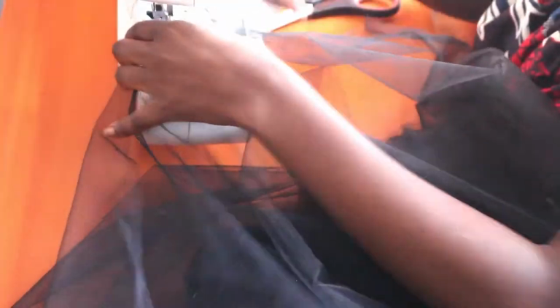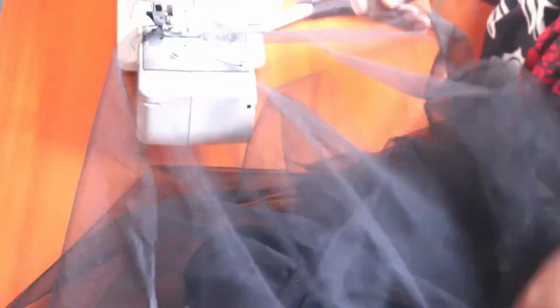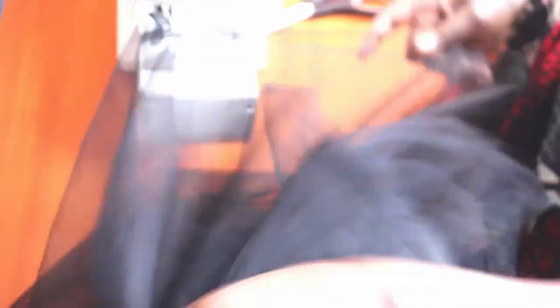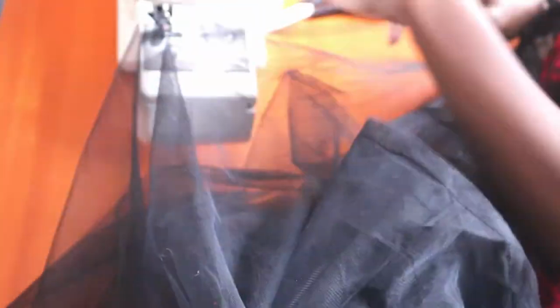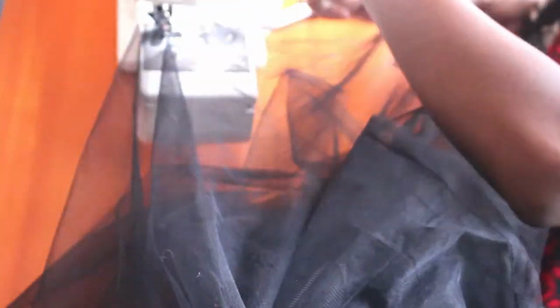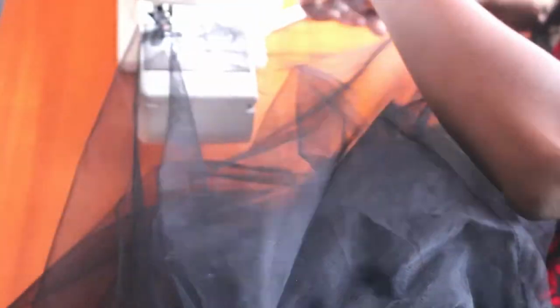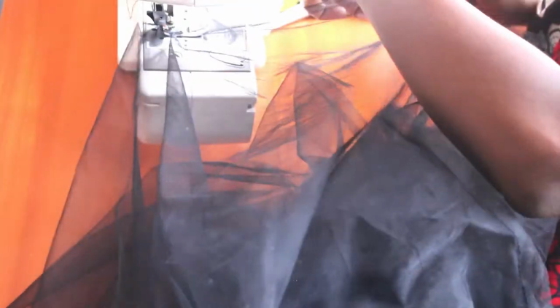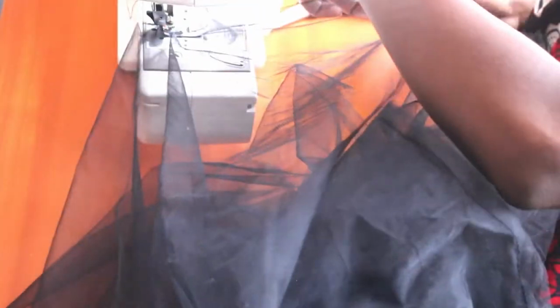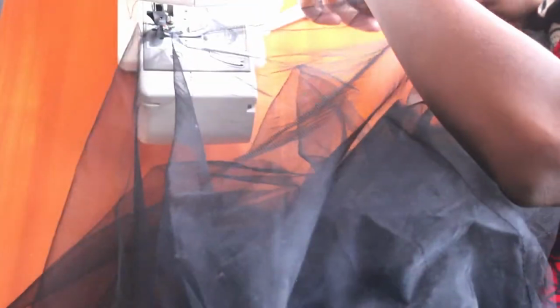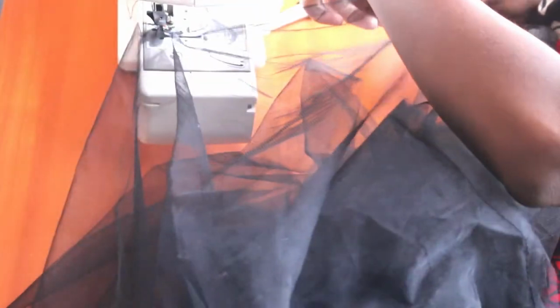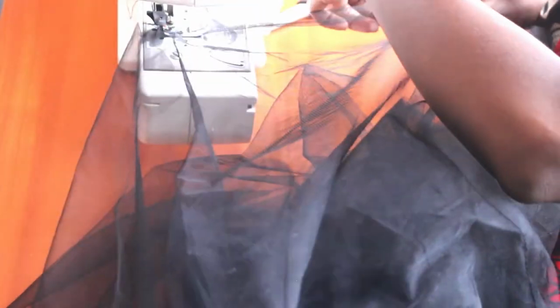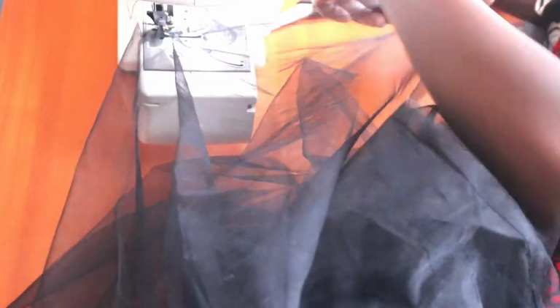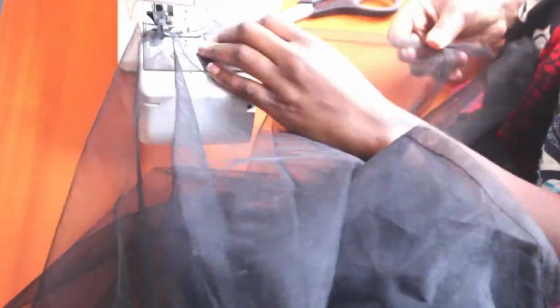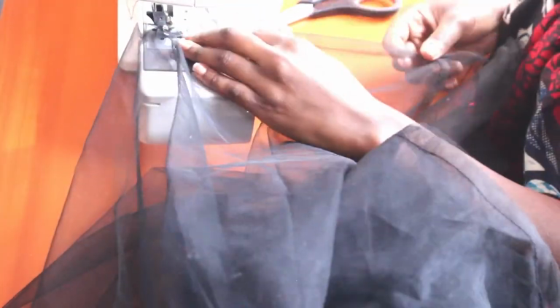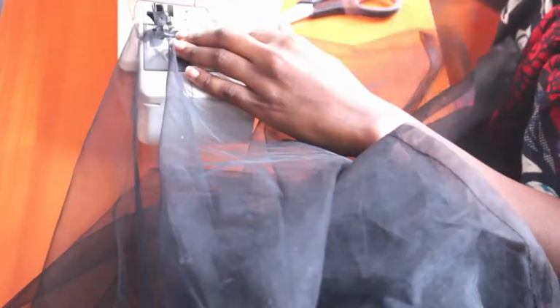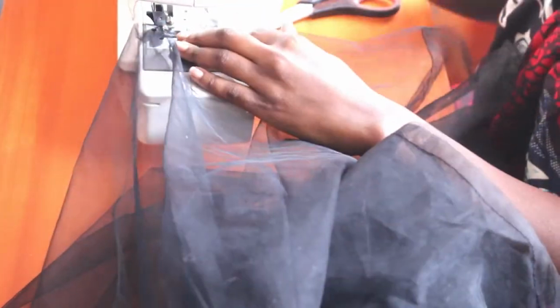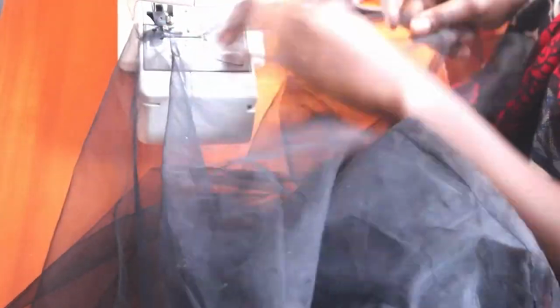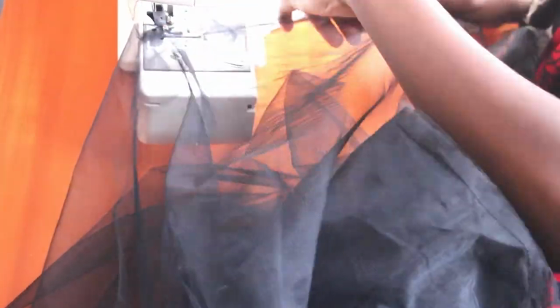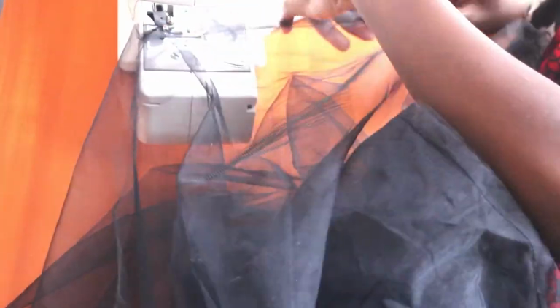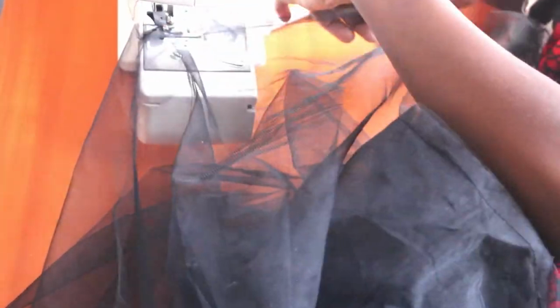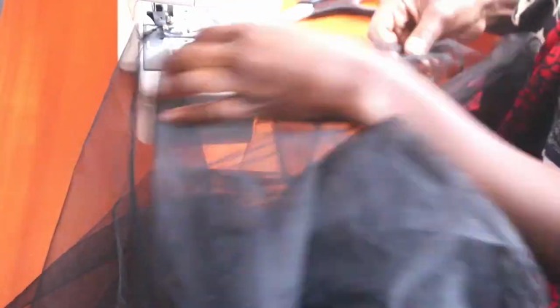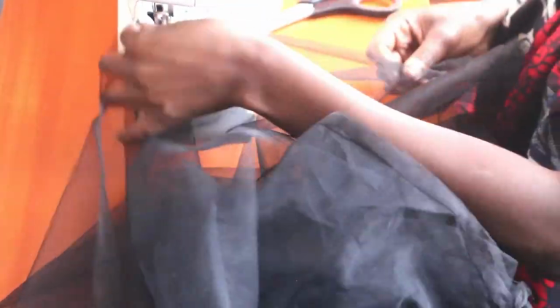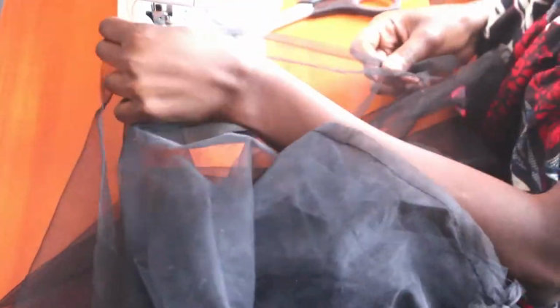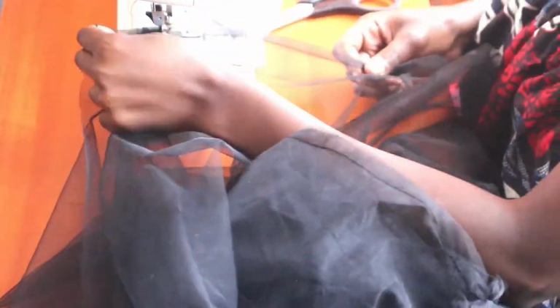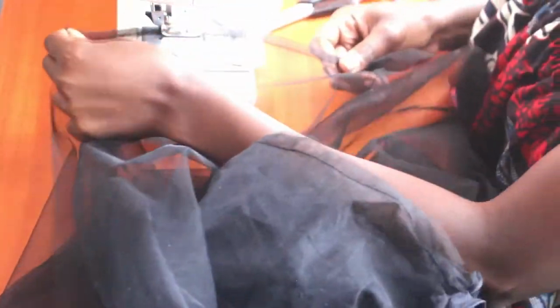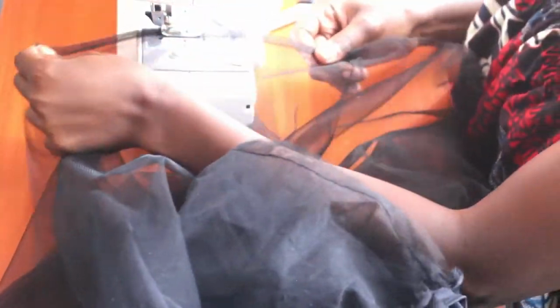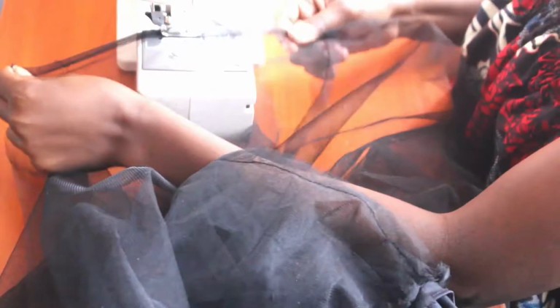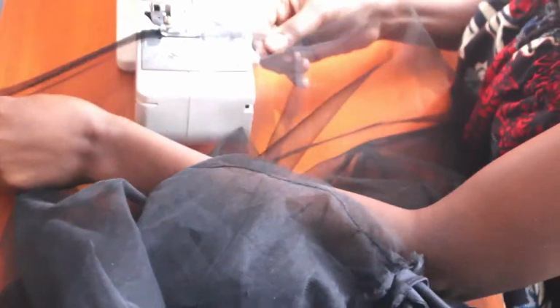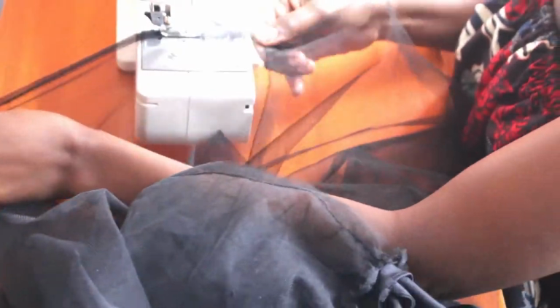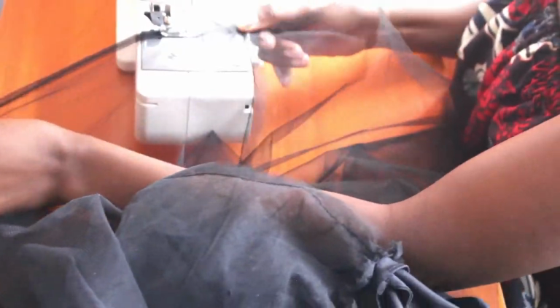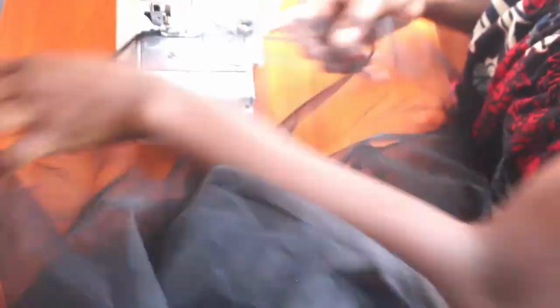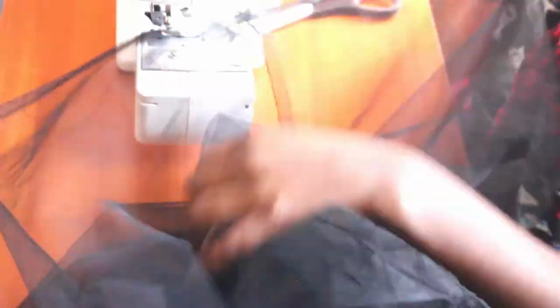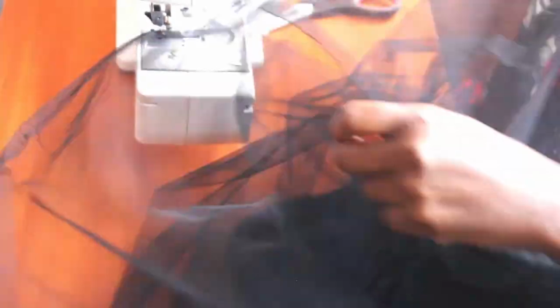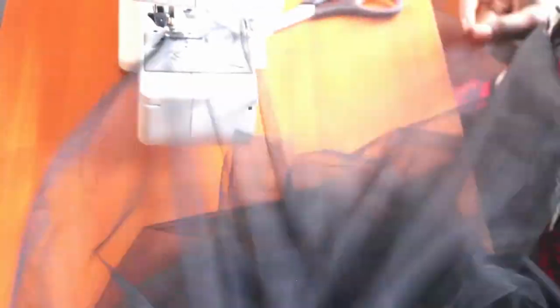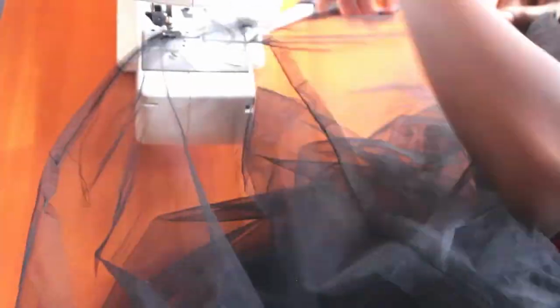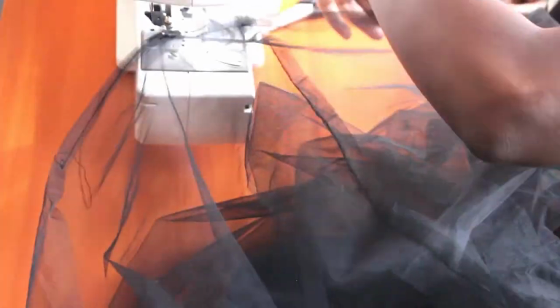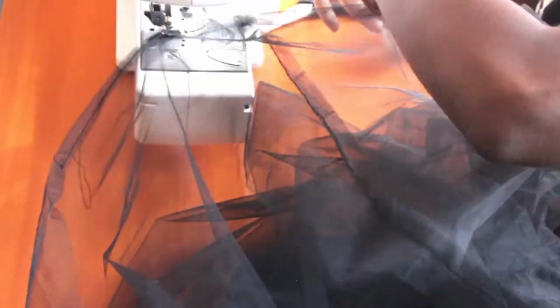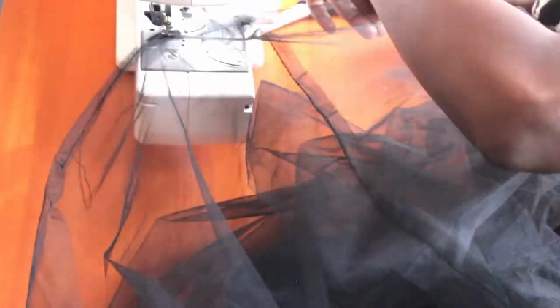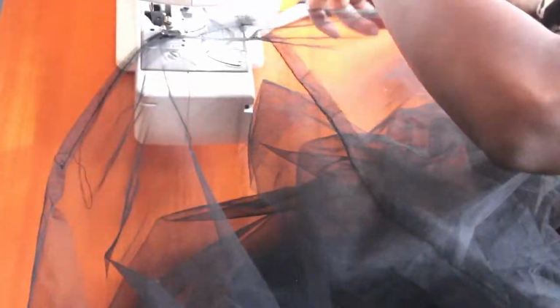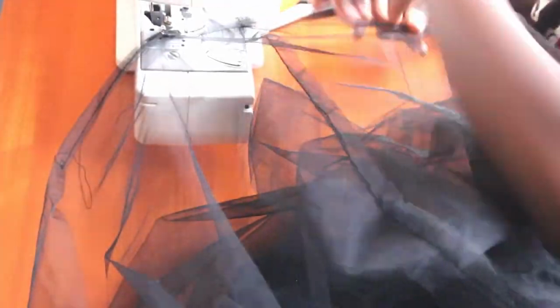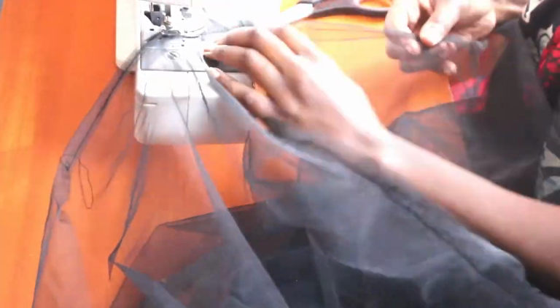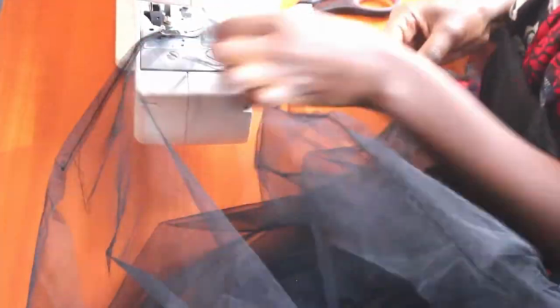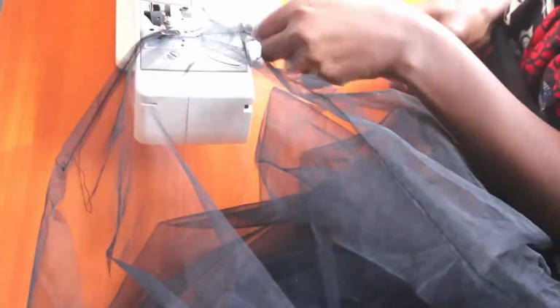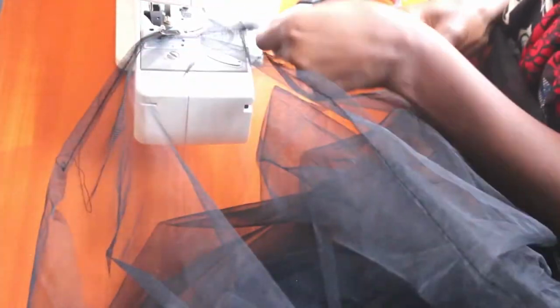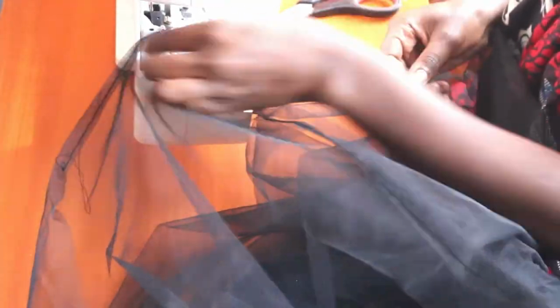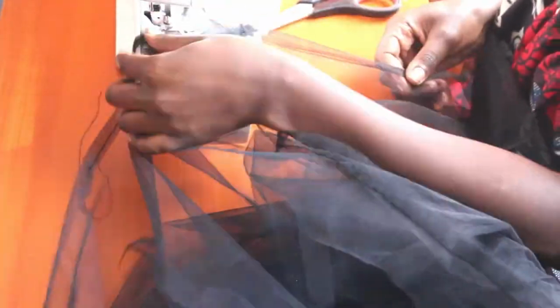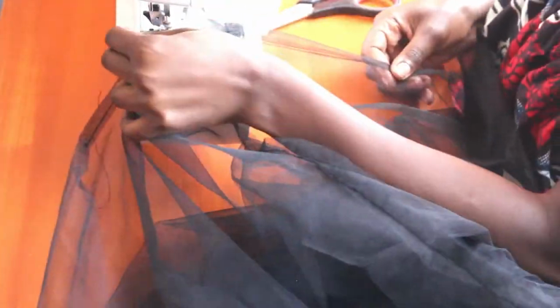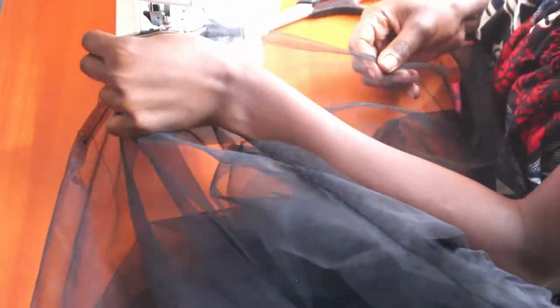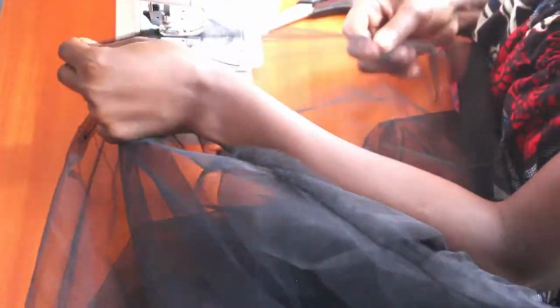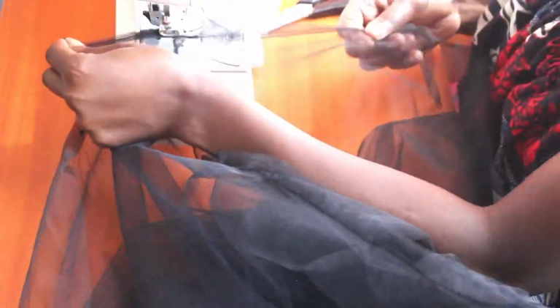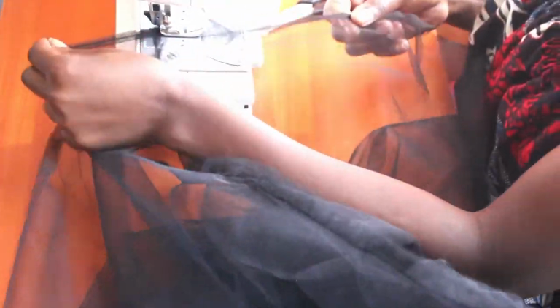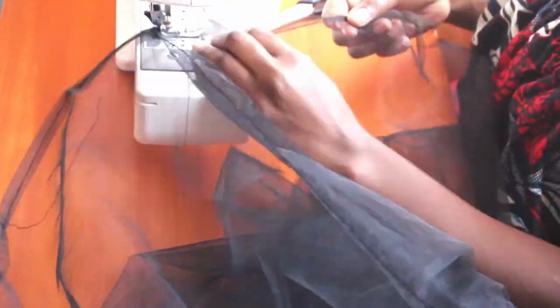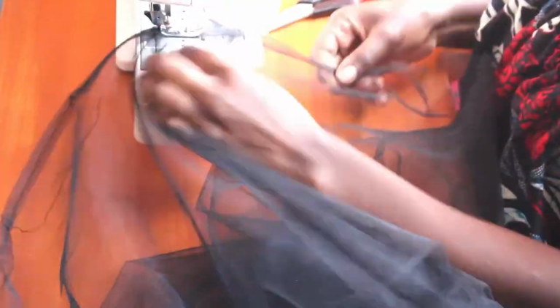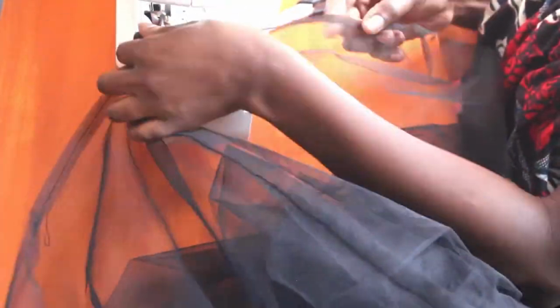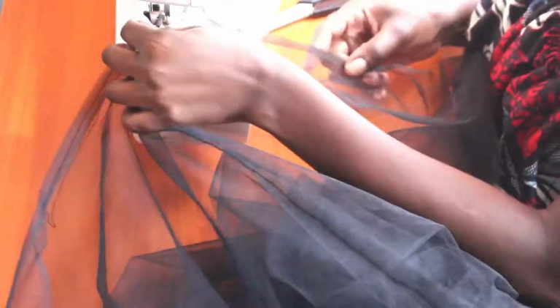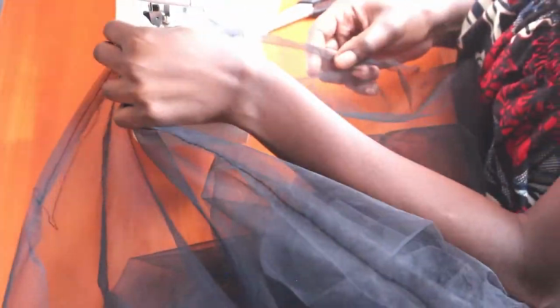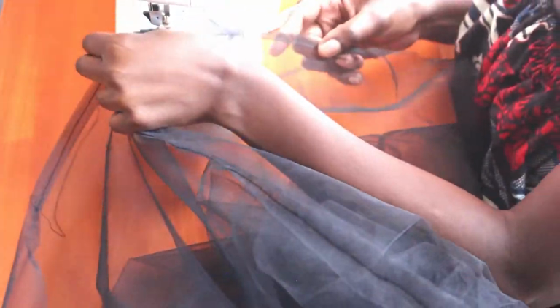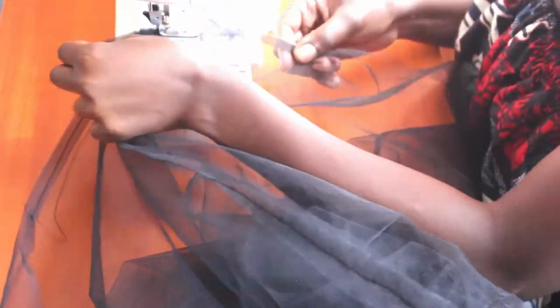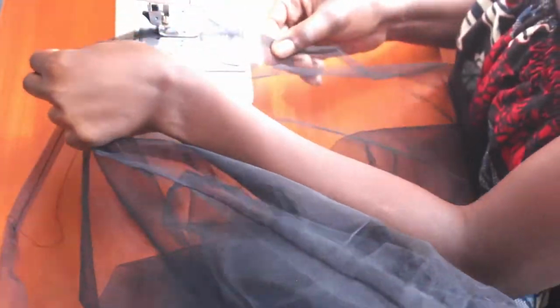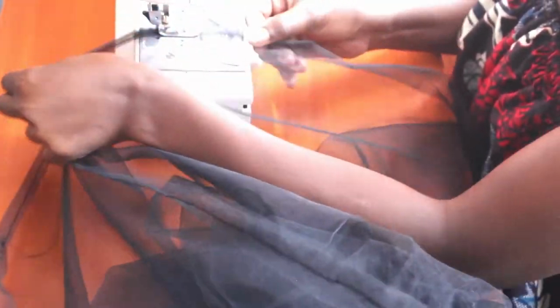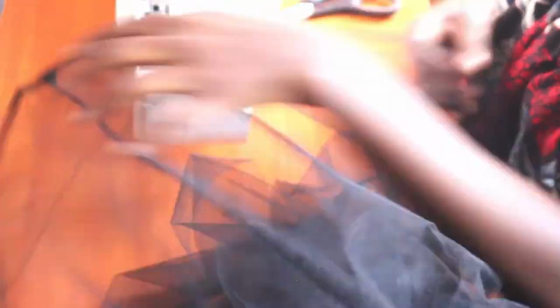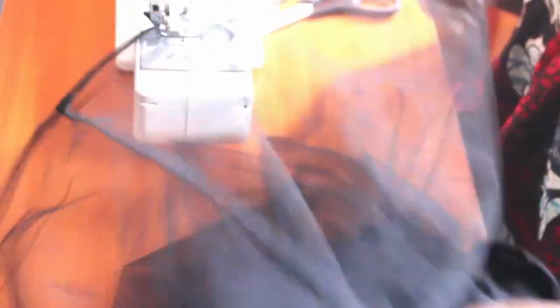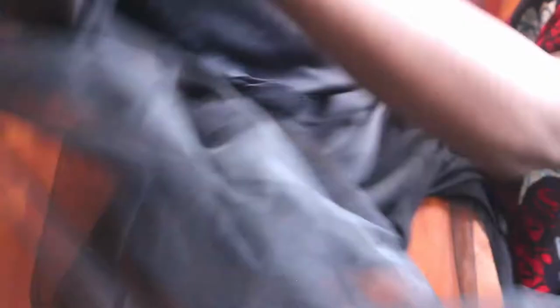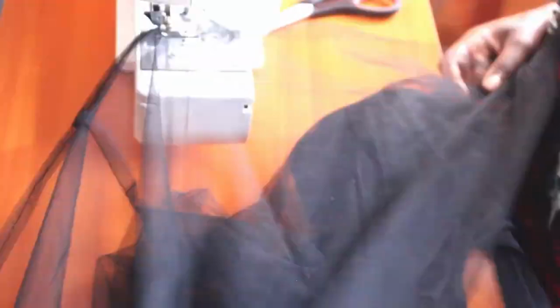Here I opted to hem the two sheer pieces so as to add definition on their outlines, and with that I was all done.